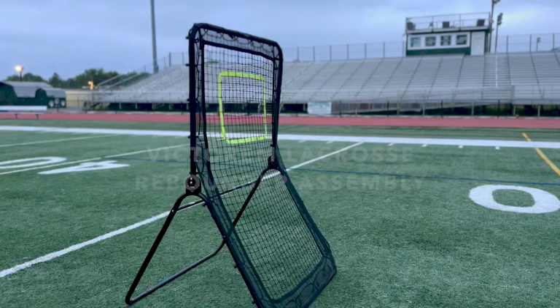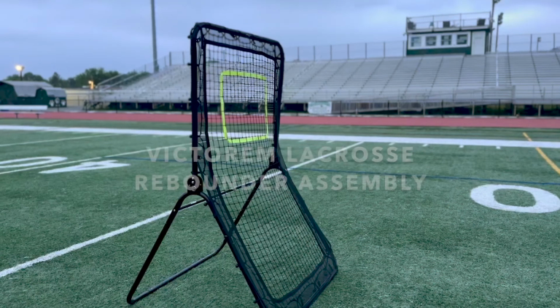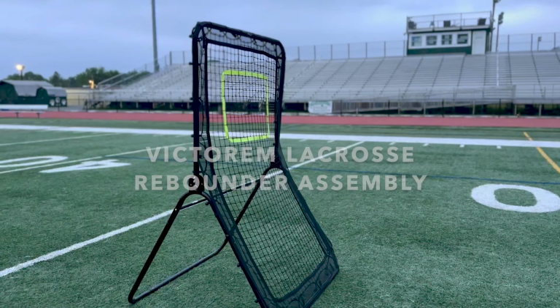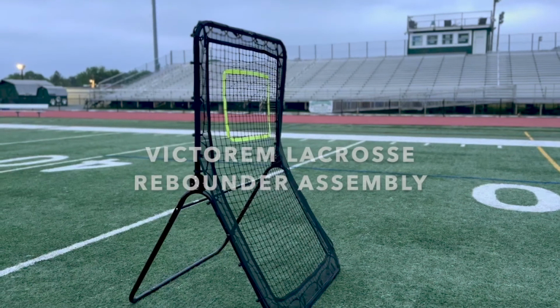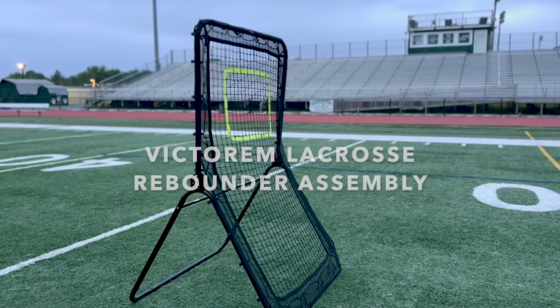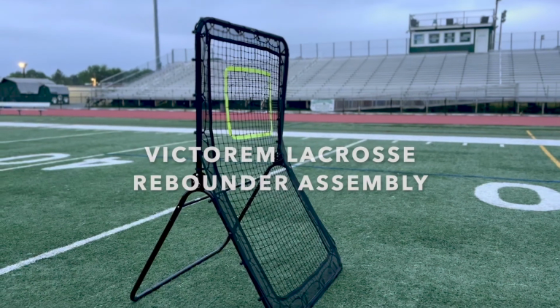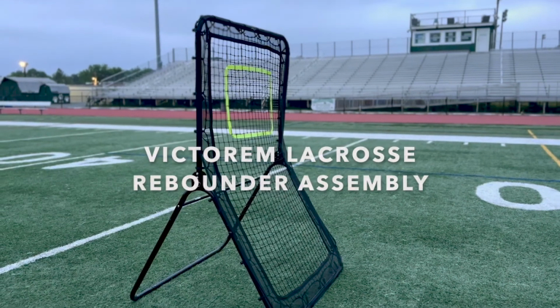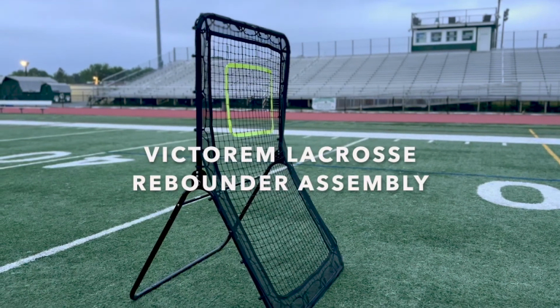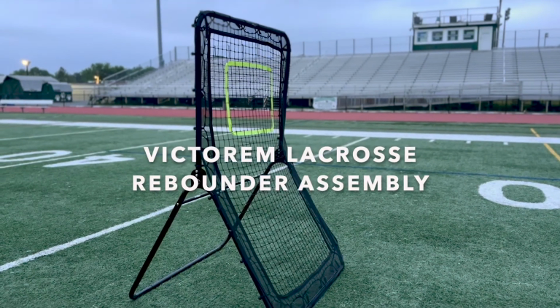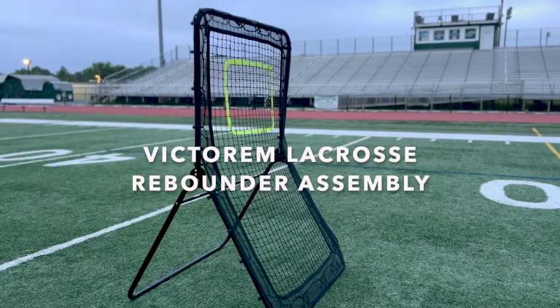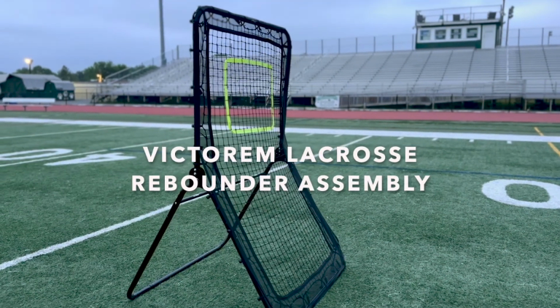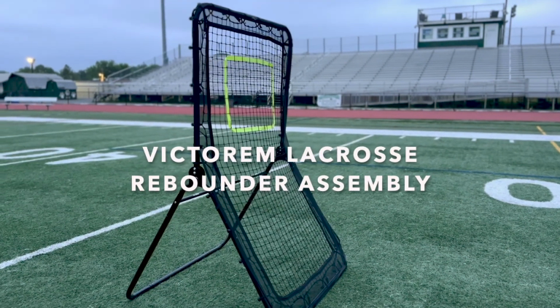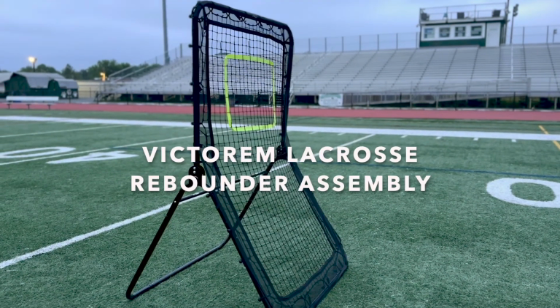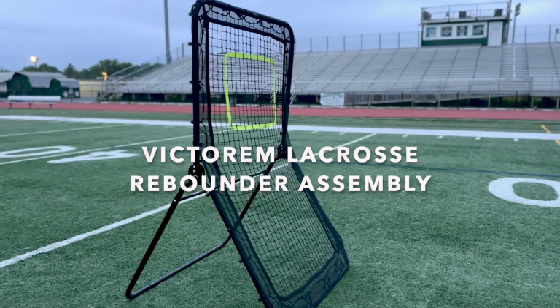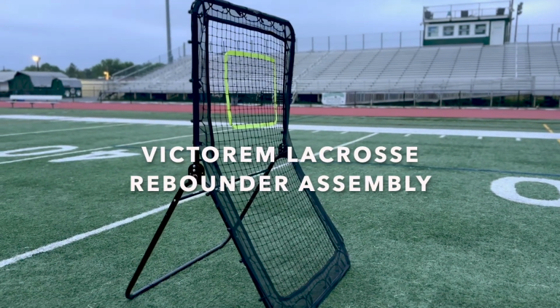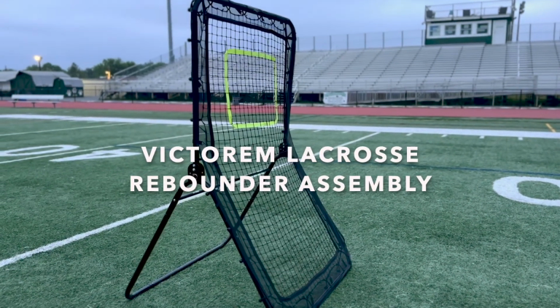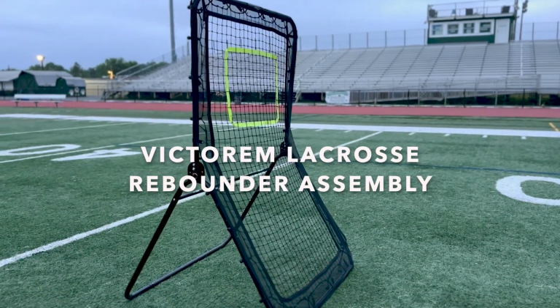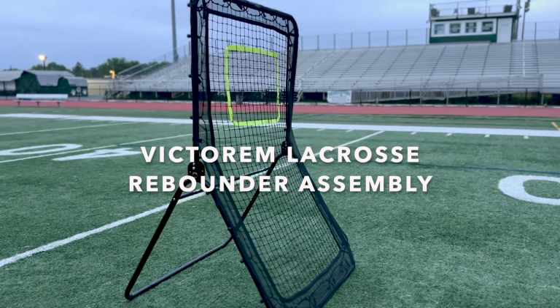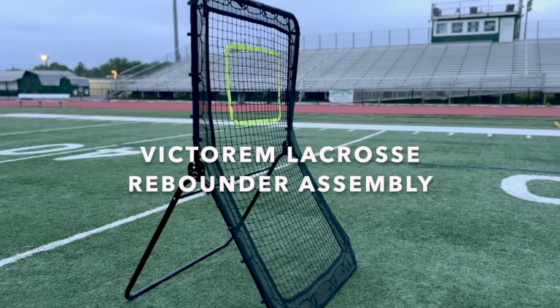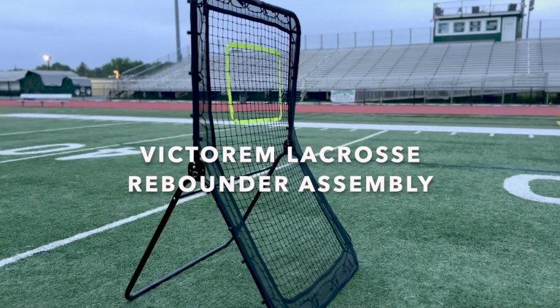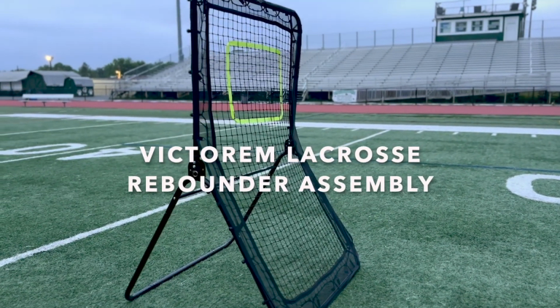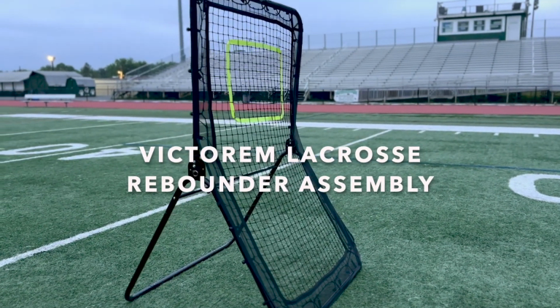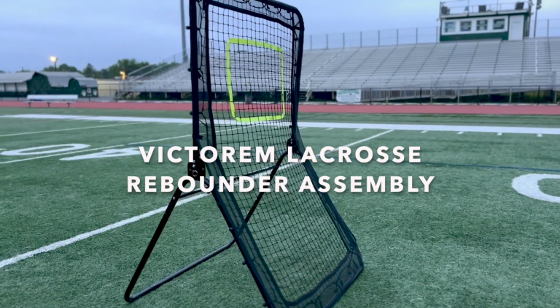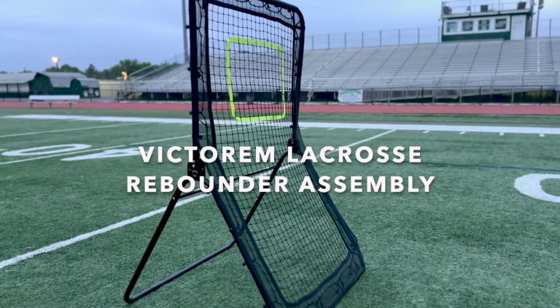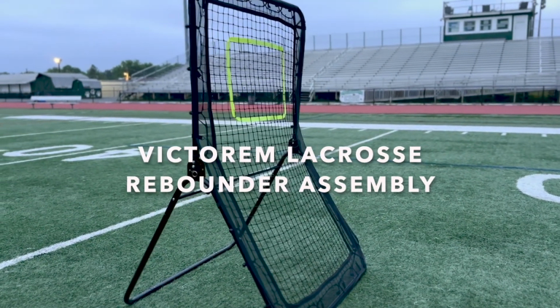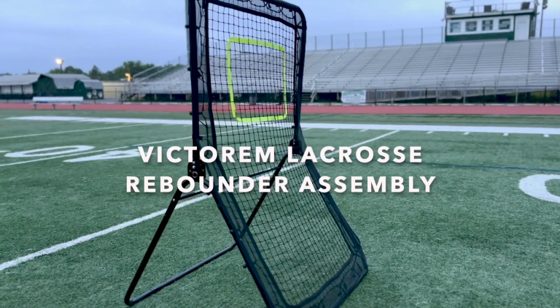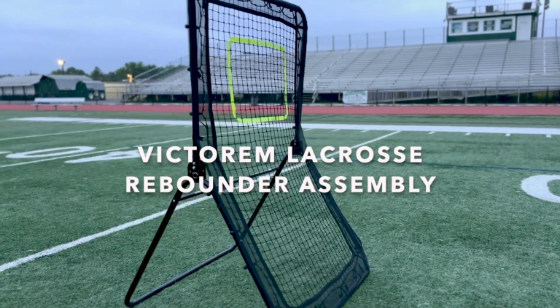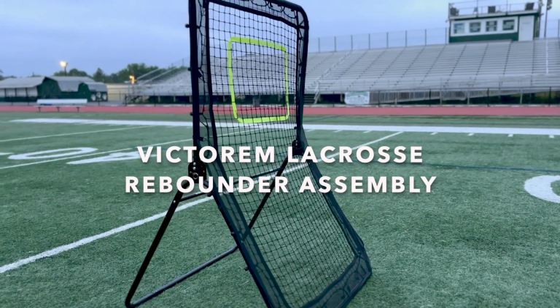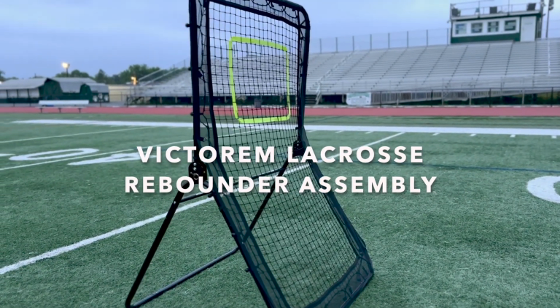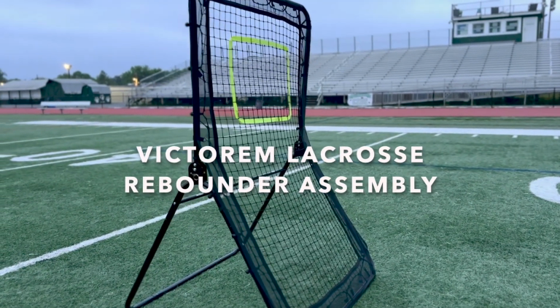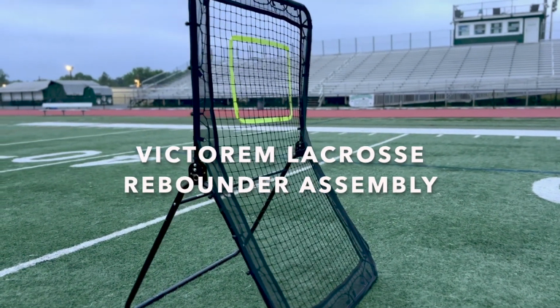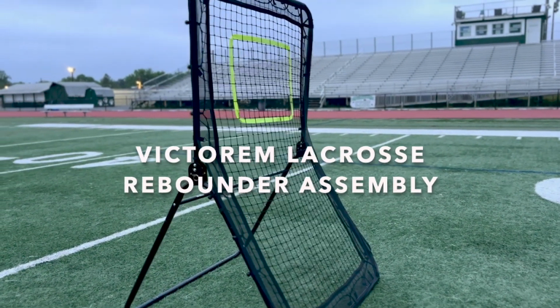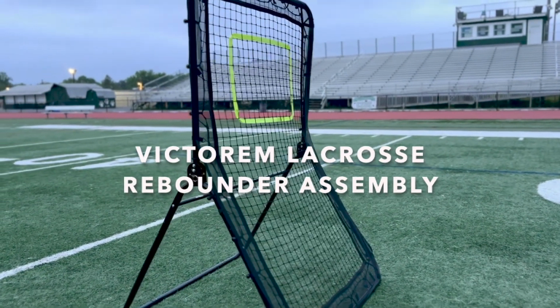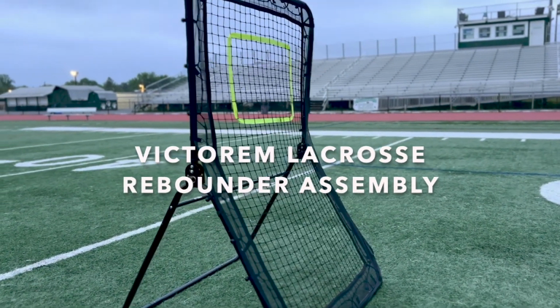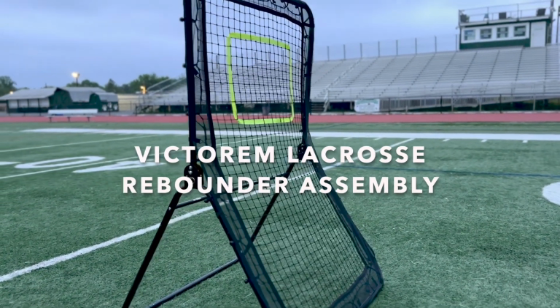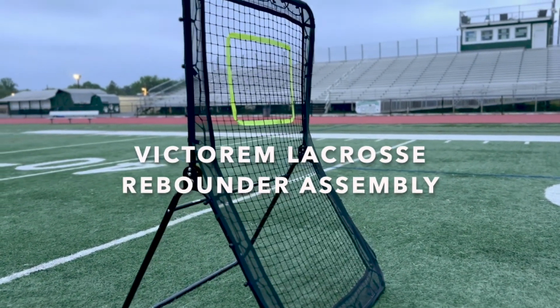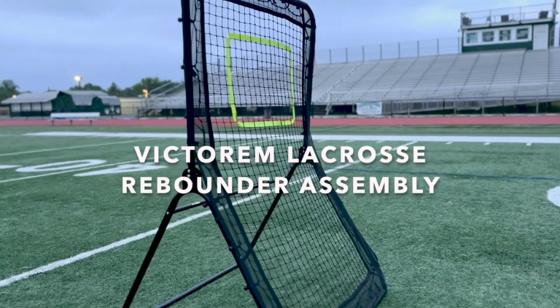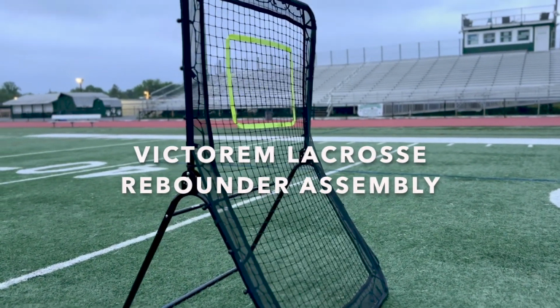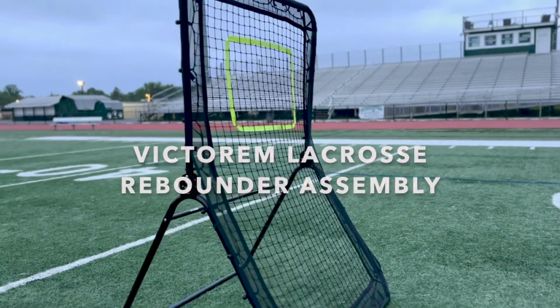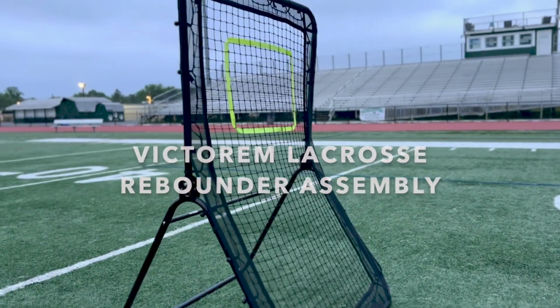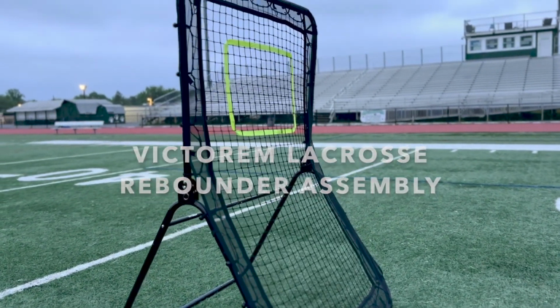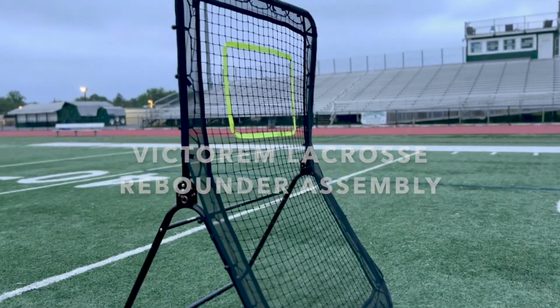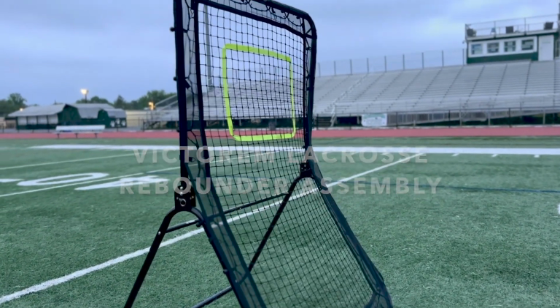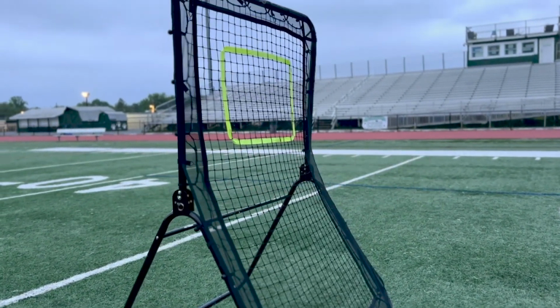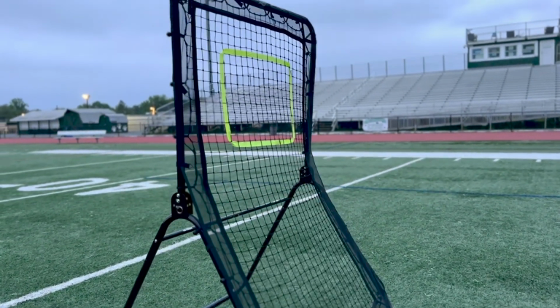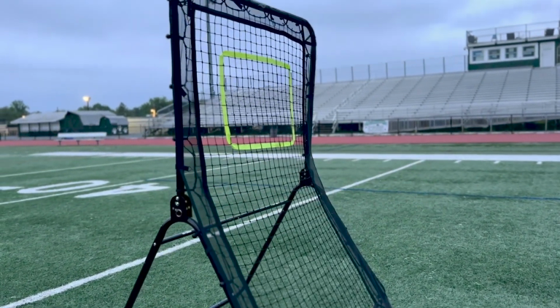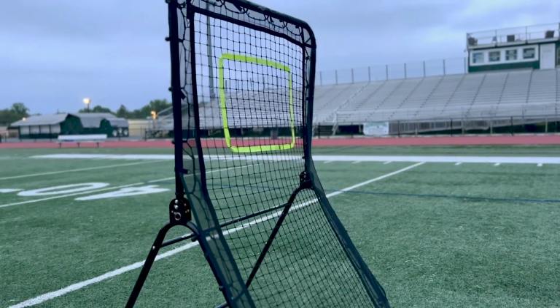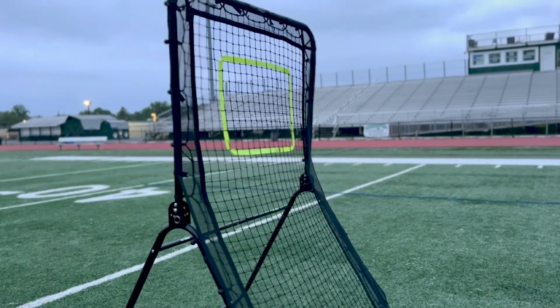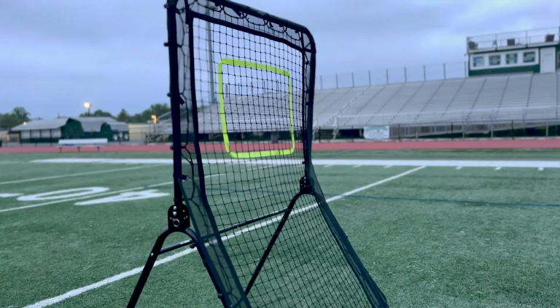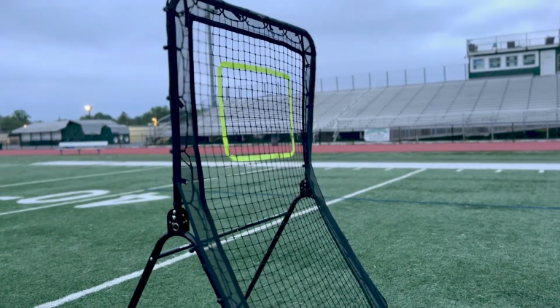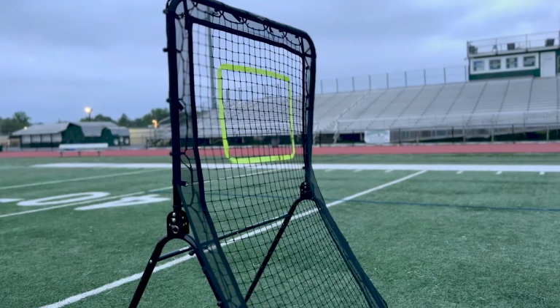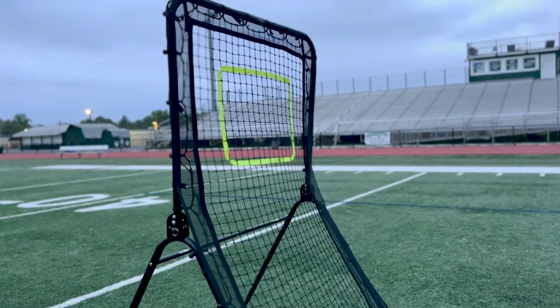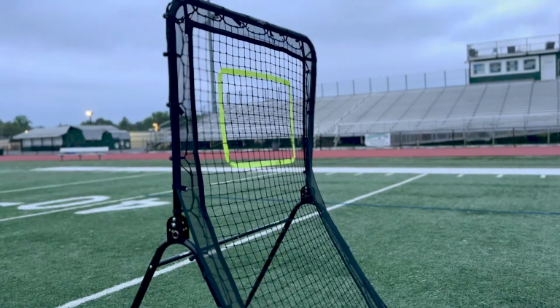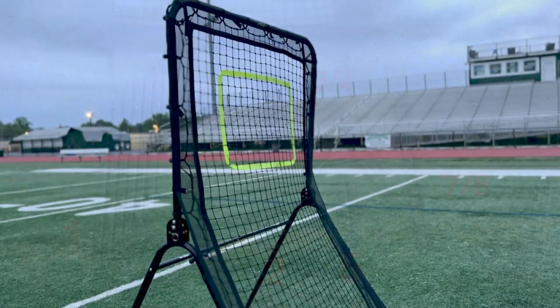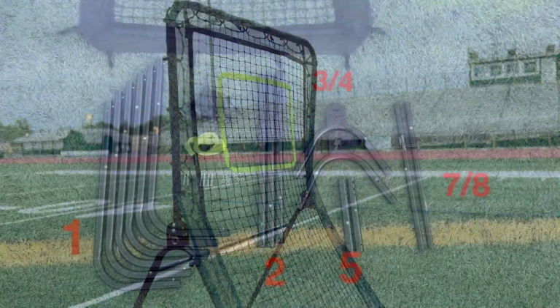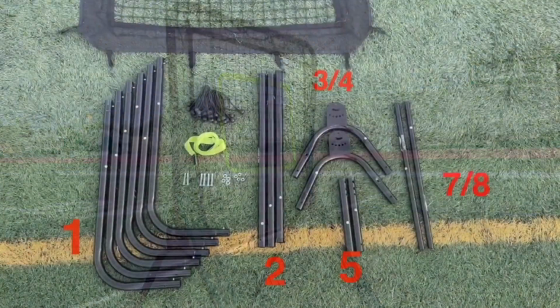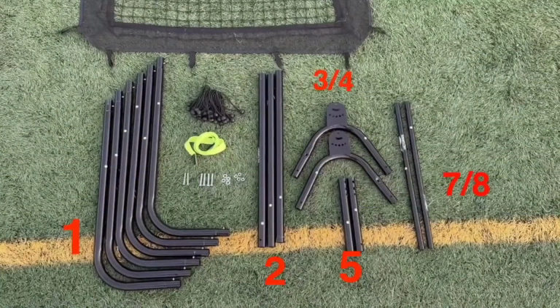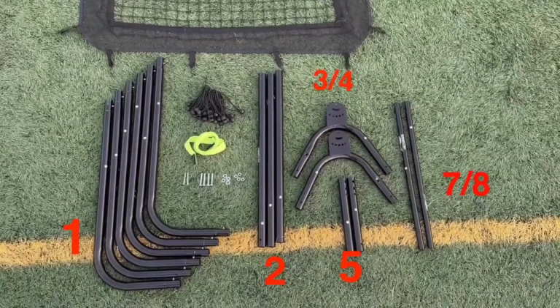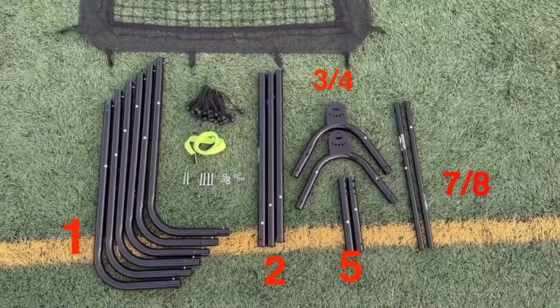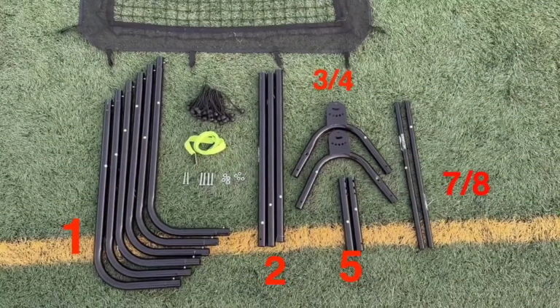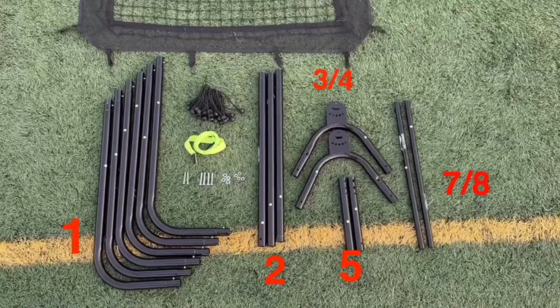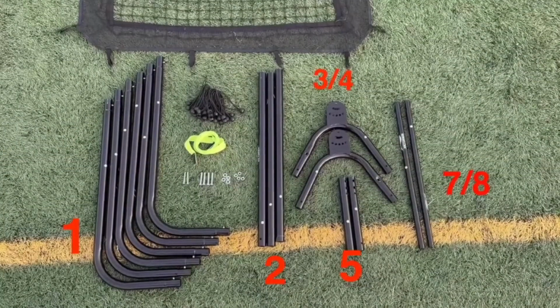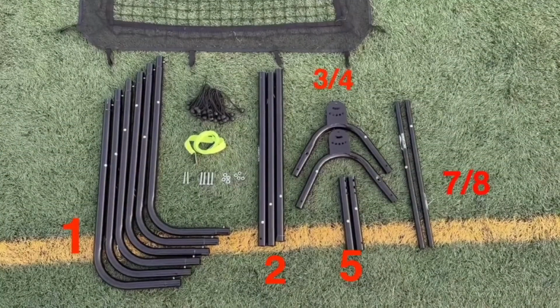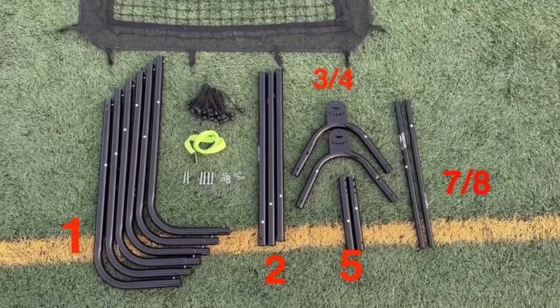Hello there once again. Today we will be putting together our Victorian lacrosse rebounder. So let's not wait any longer and get started.